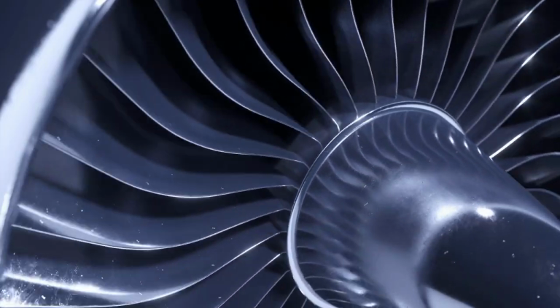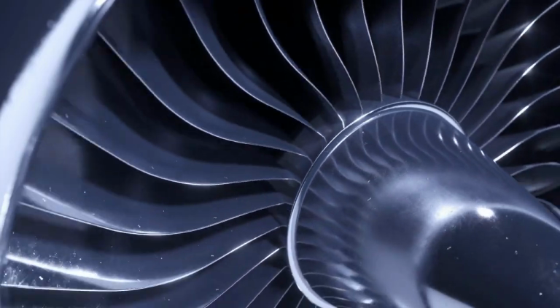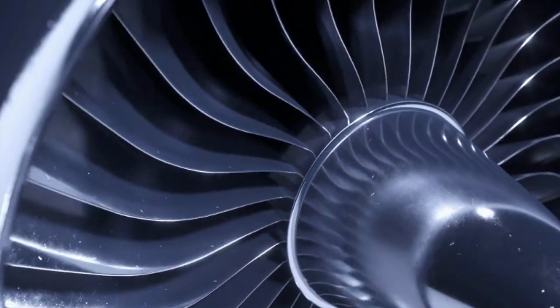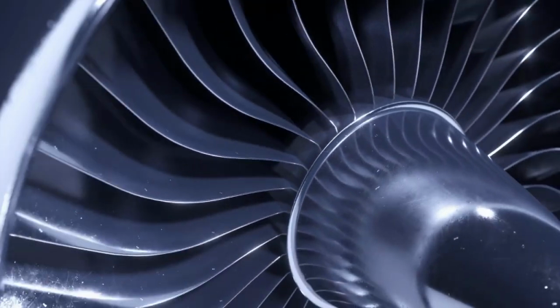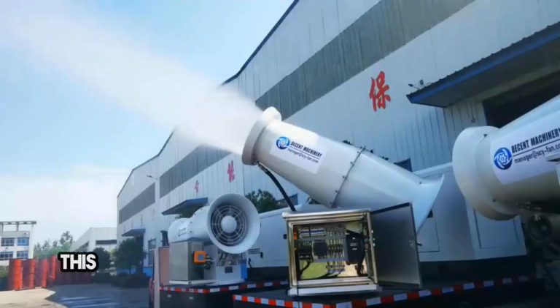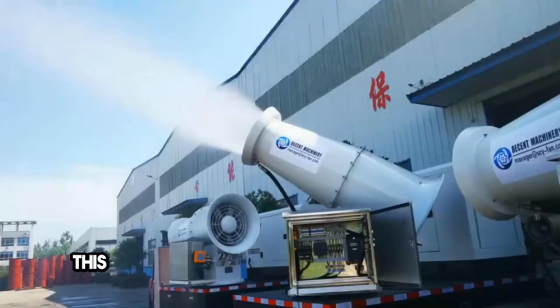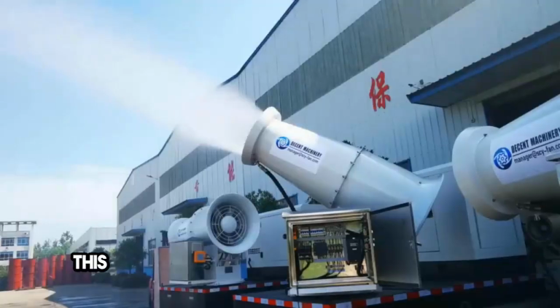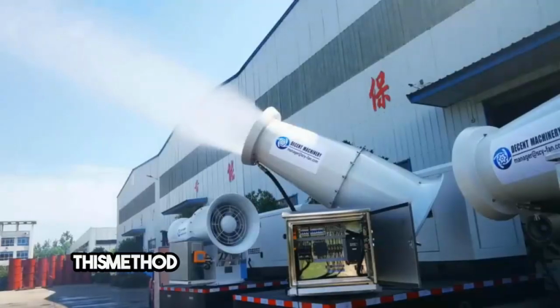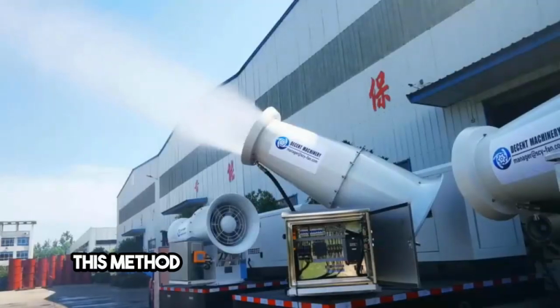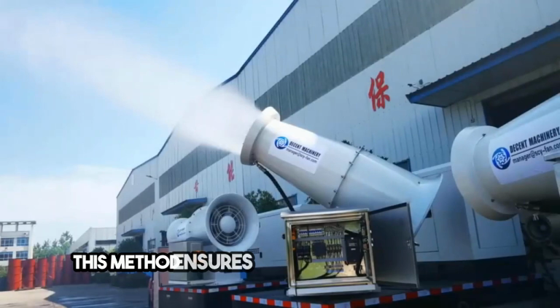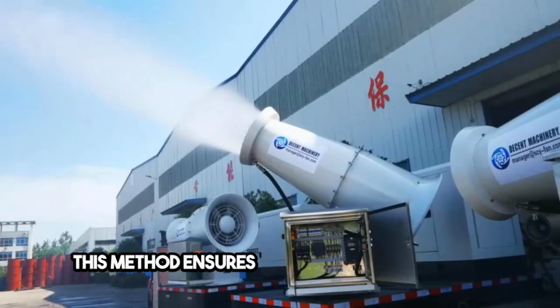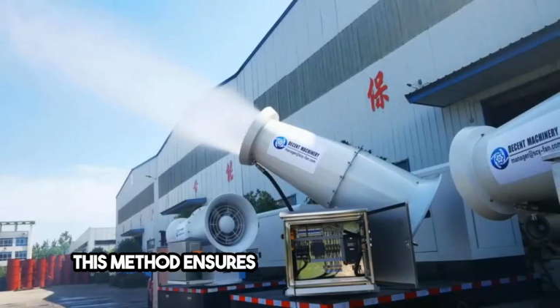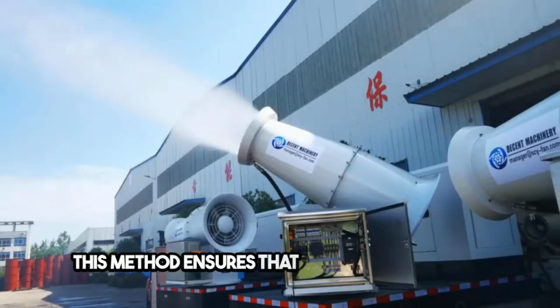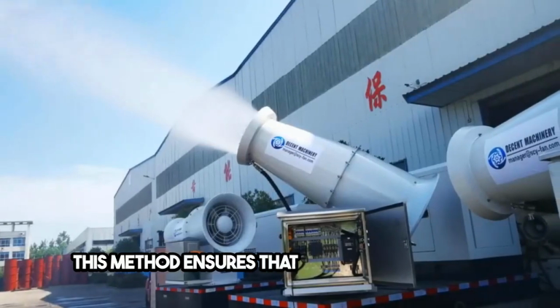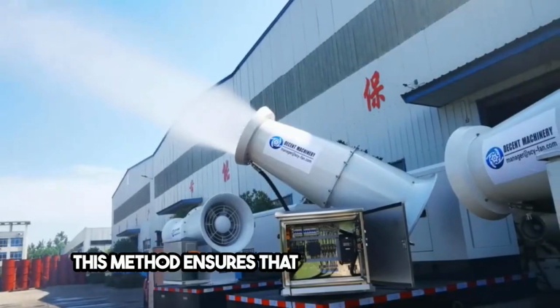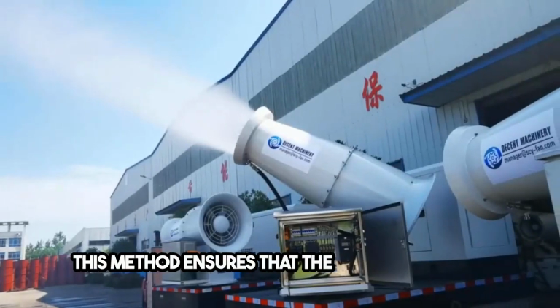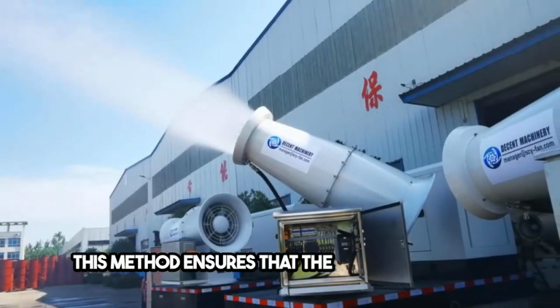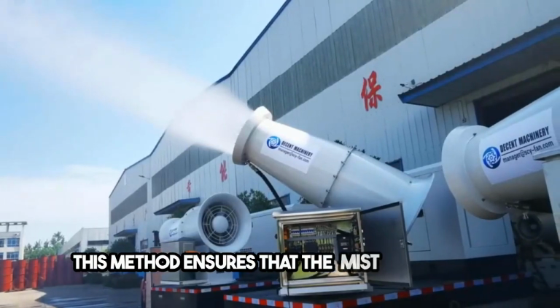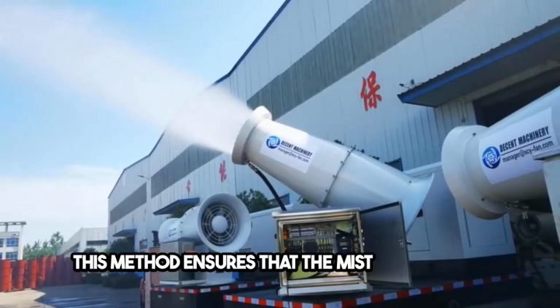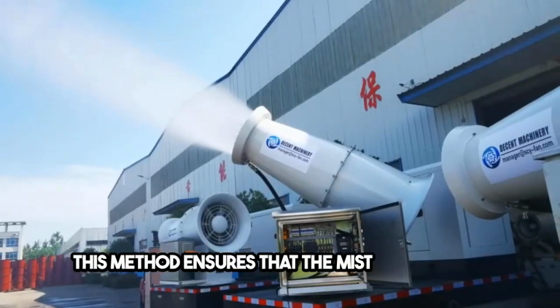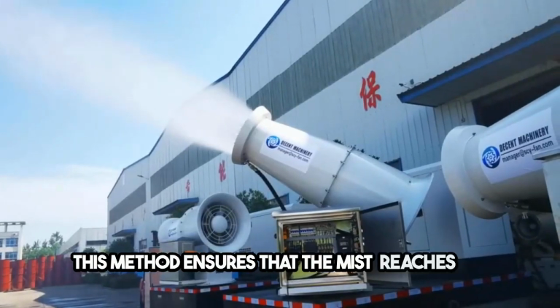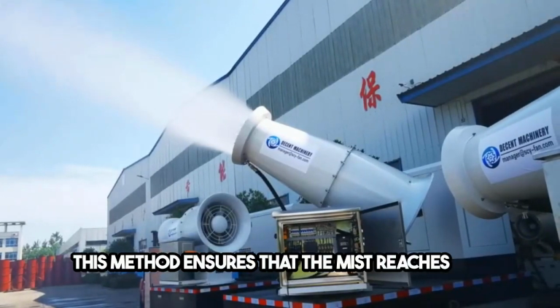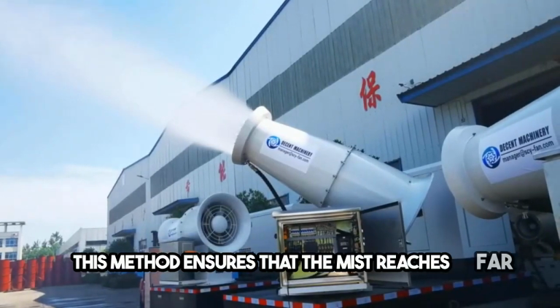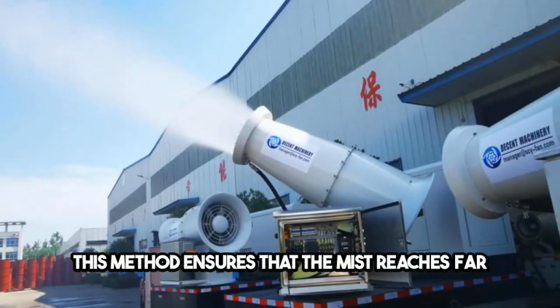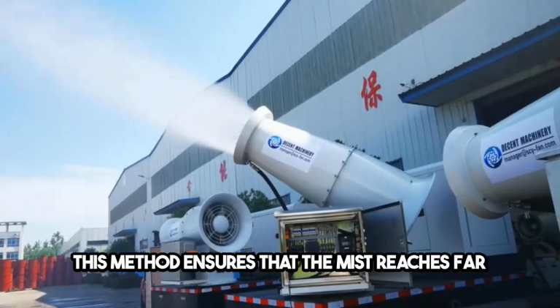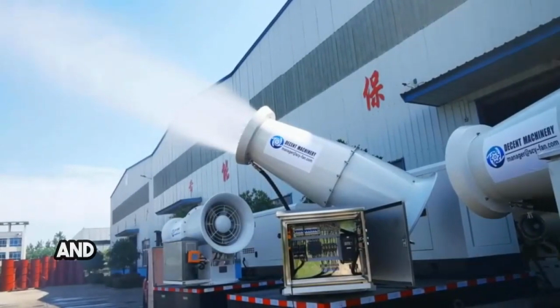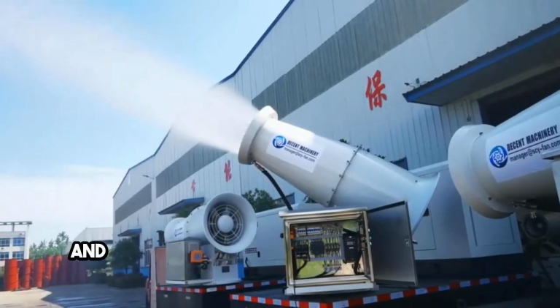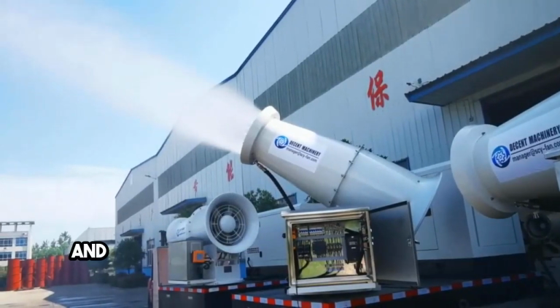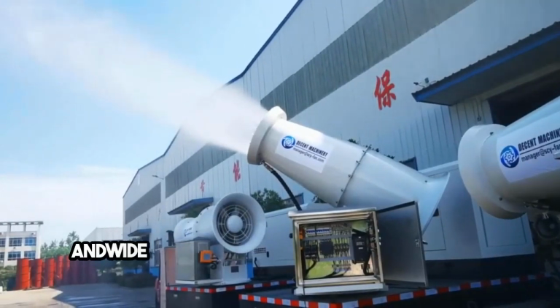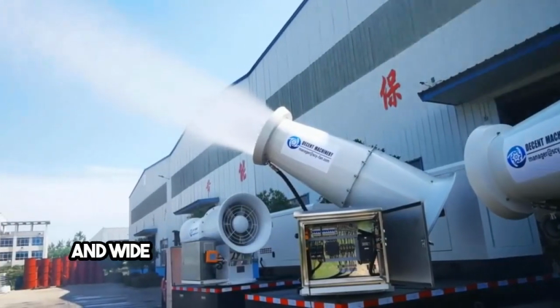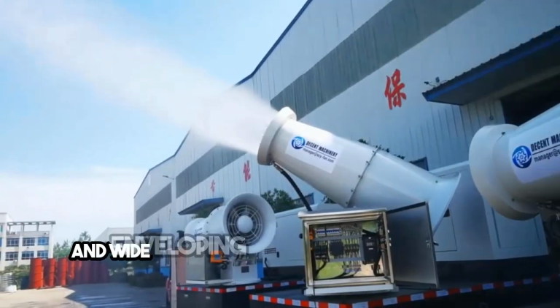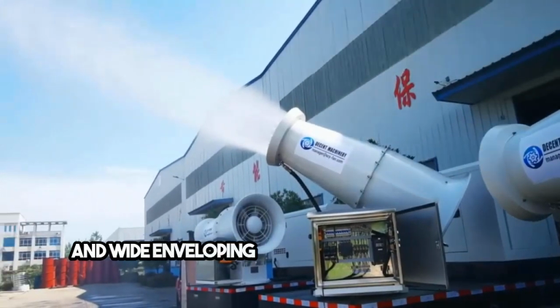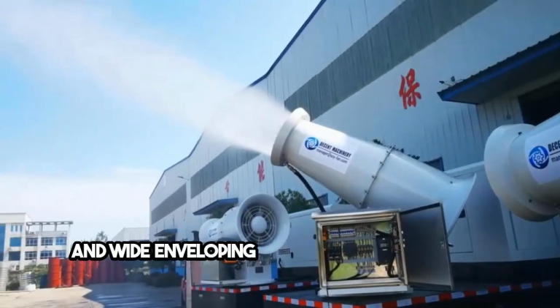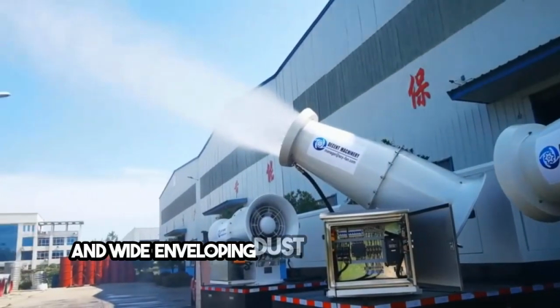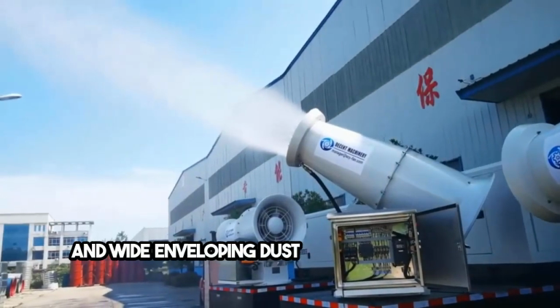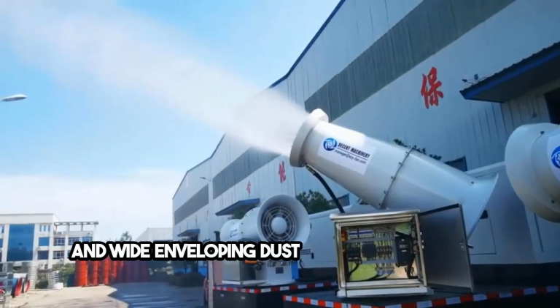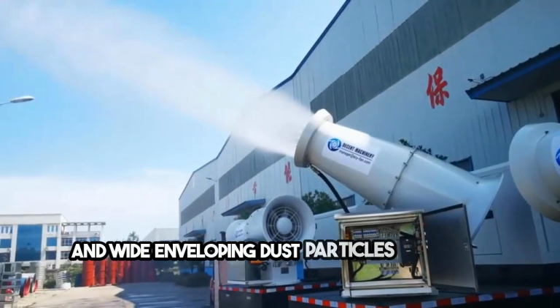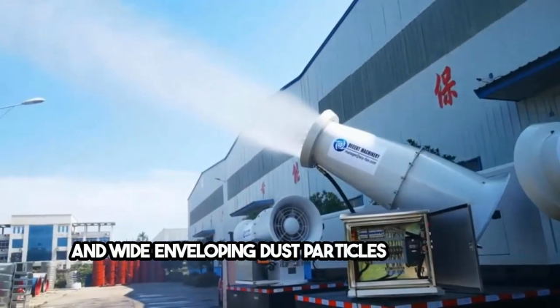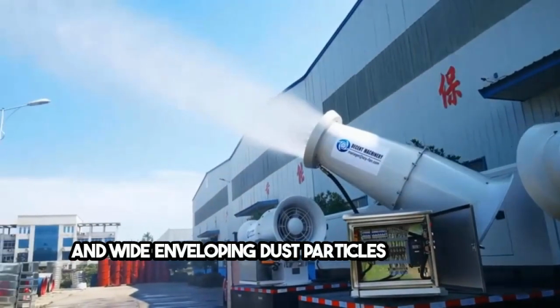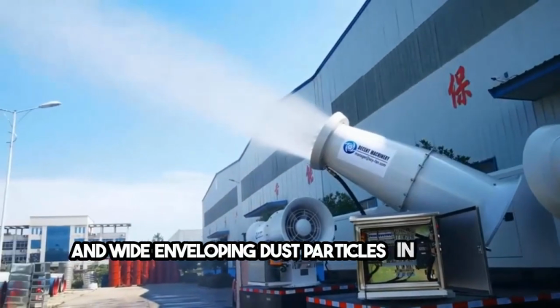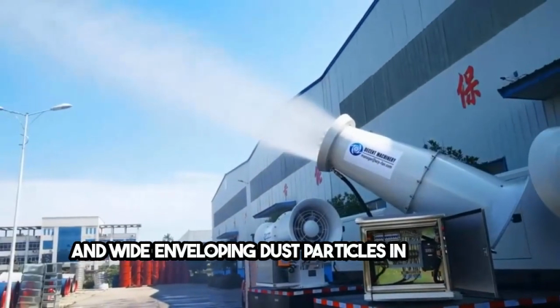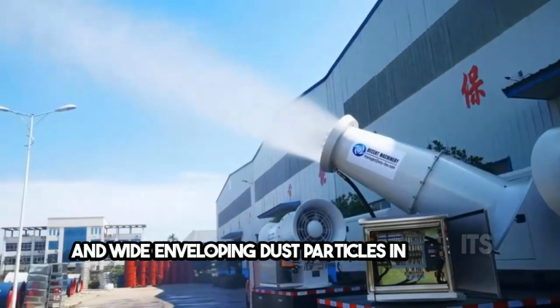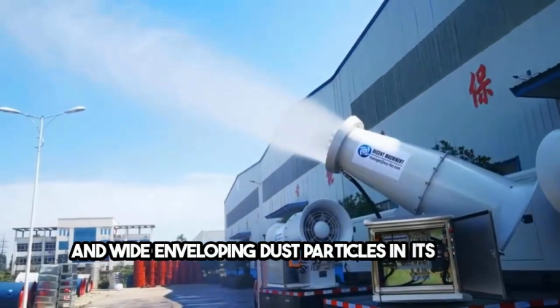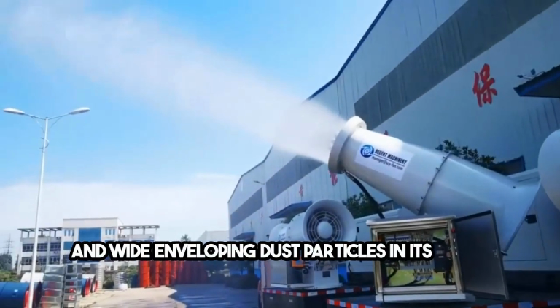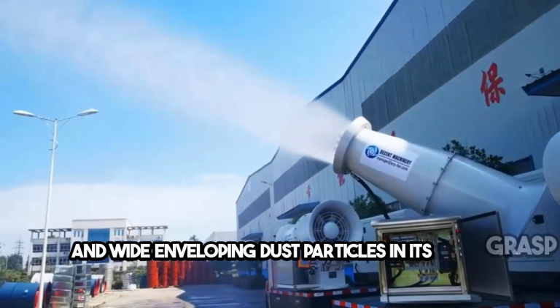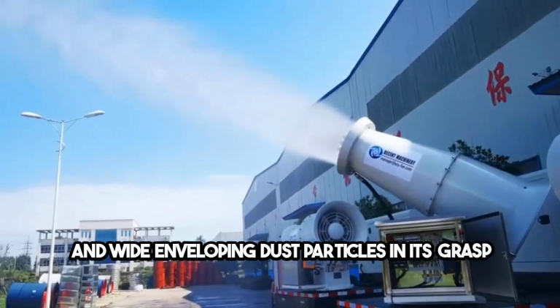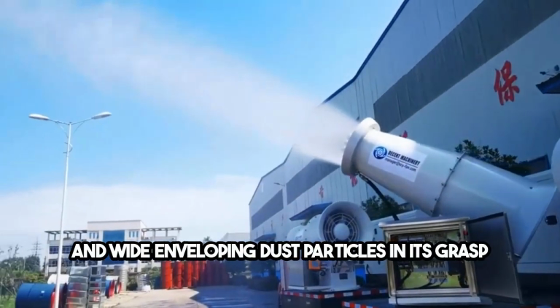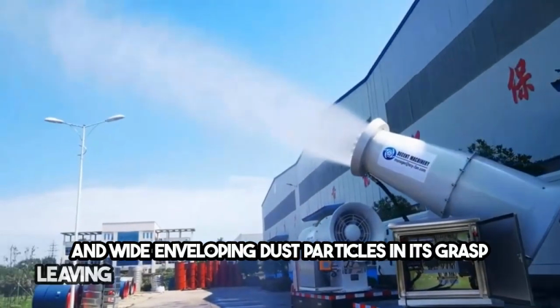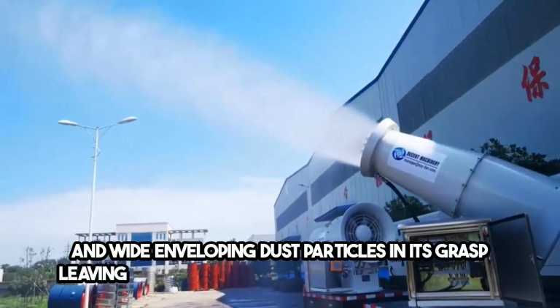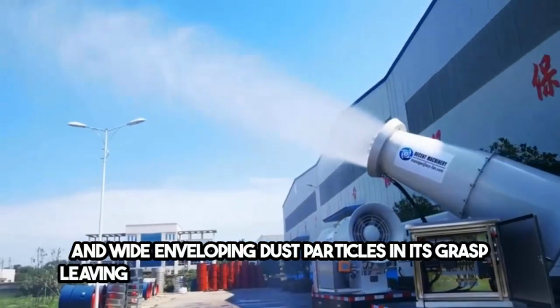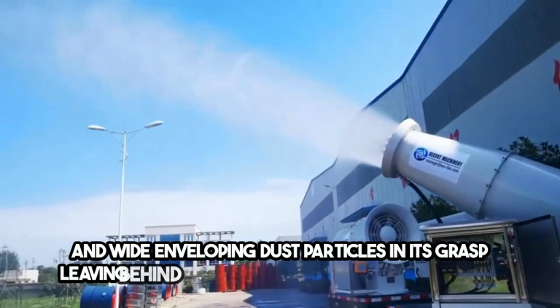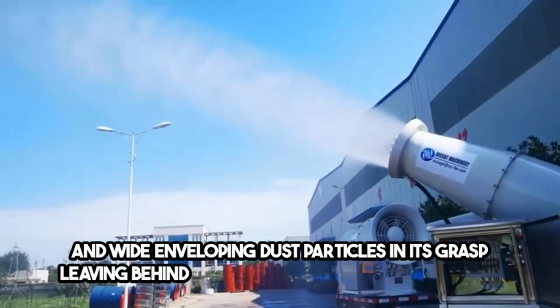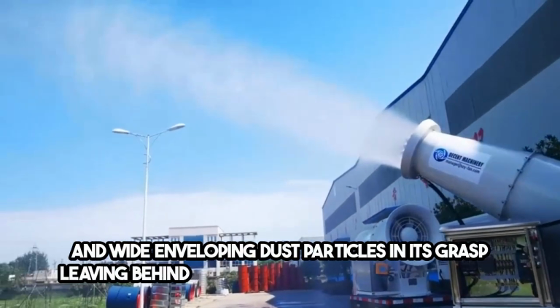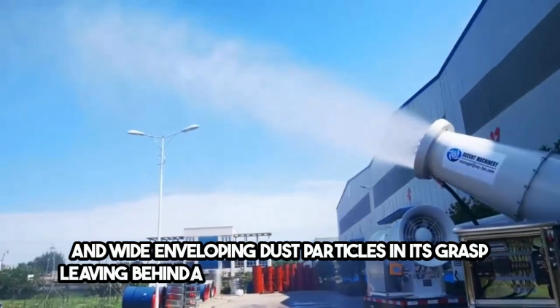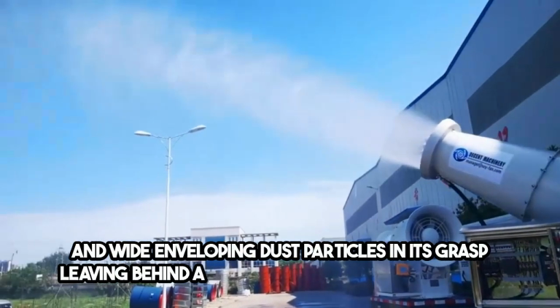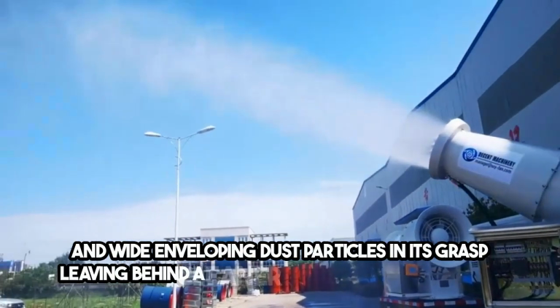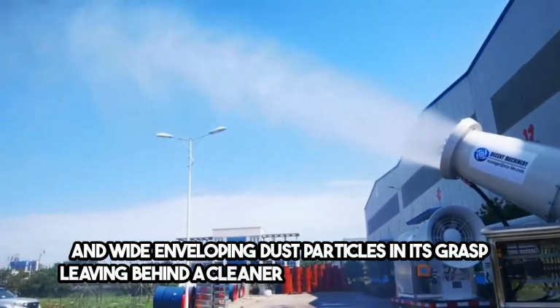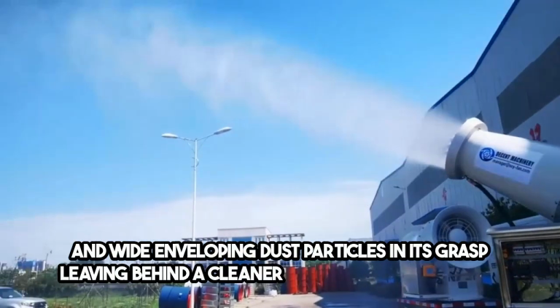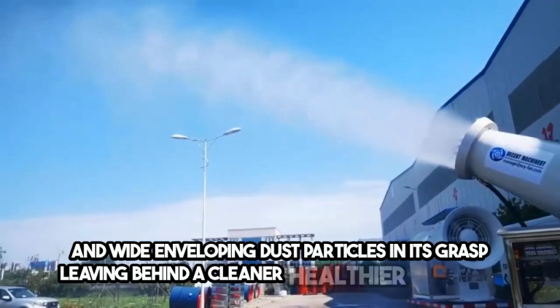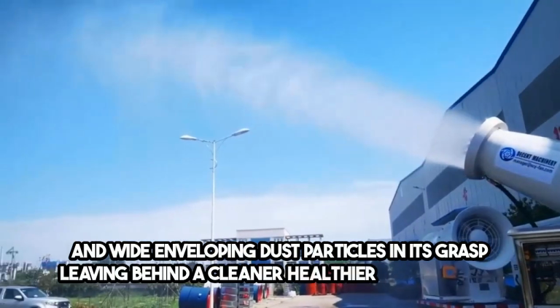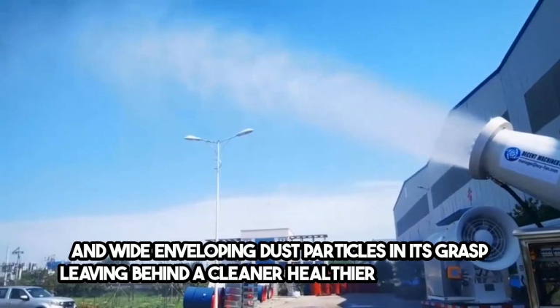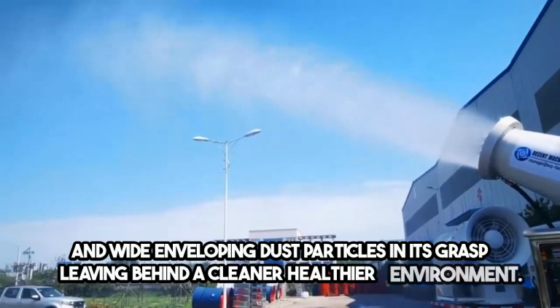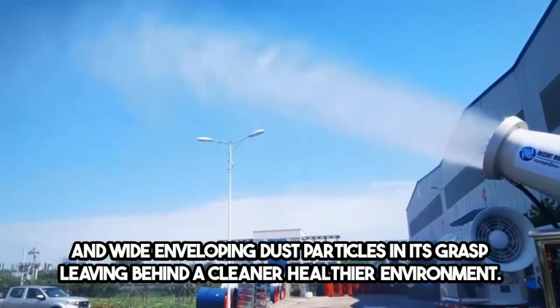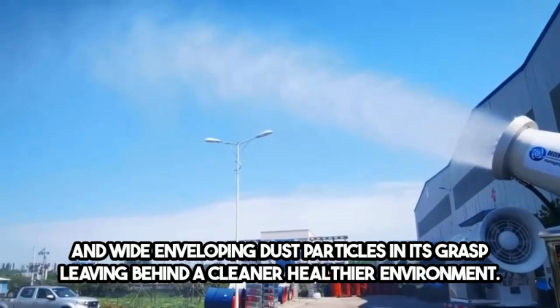Following this, a powerful fan propels the water mist, leveraging air volume and pressure to cover significant distances. This method ensures that the mist reaches far and wide, enveloping dust particles in its grasp, leaving behind a cleaner, healthier environment.